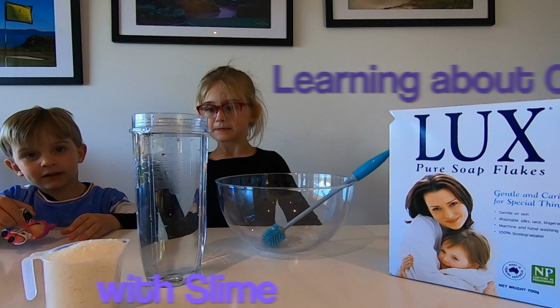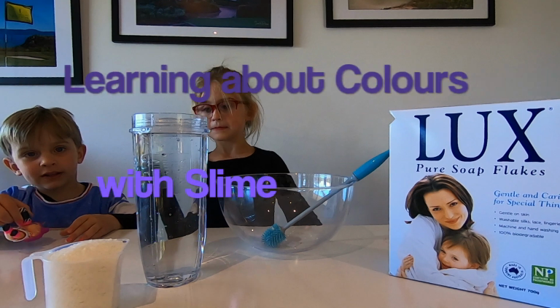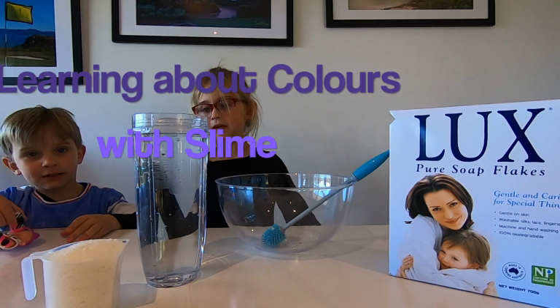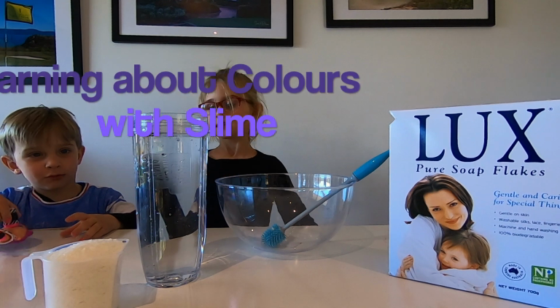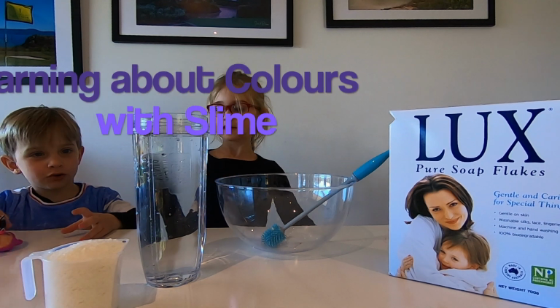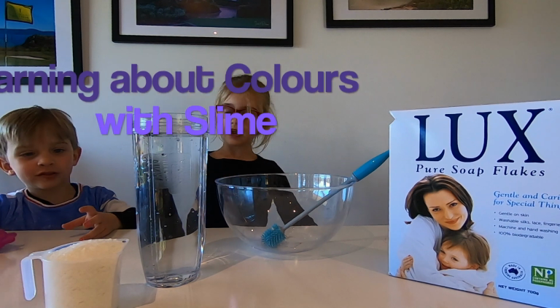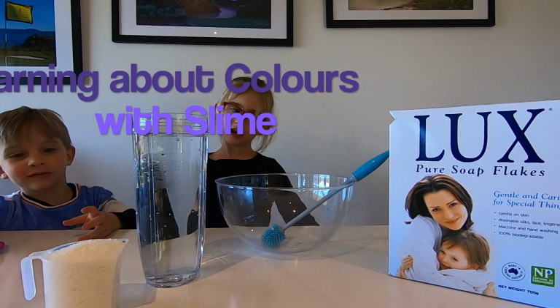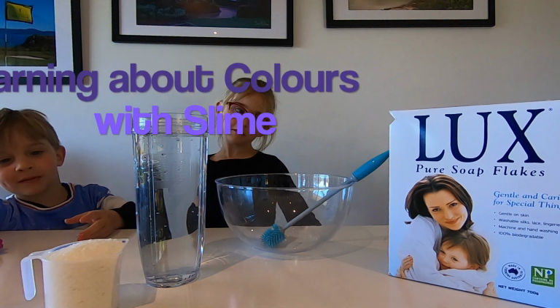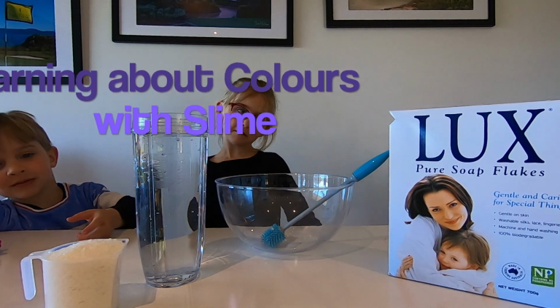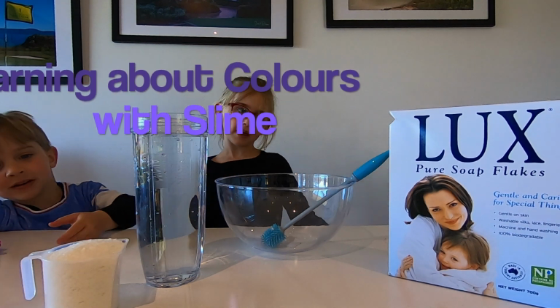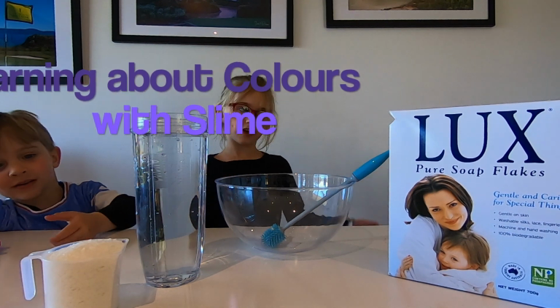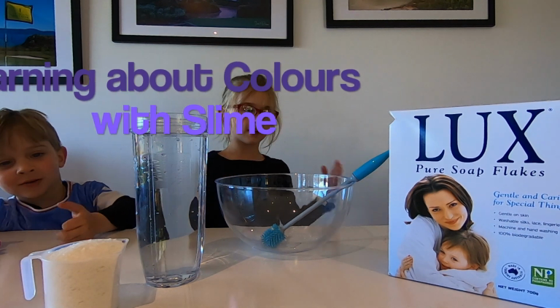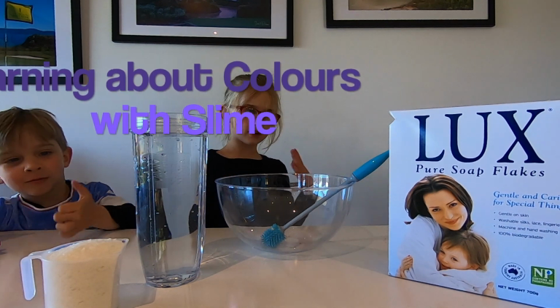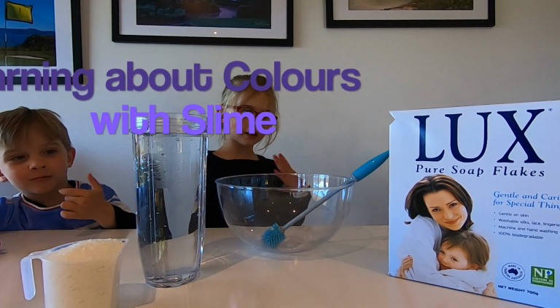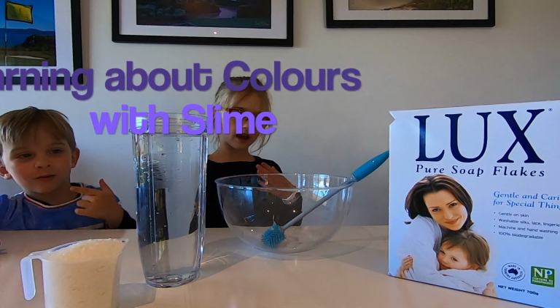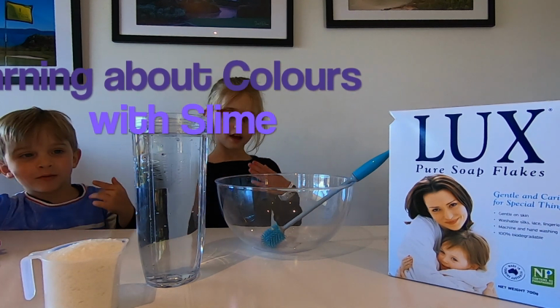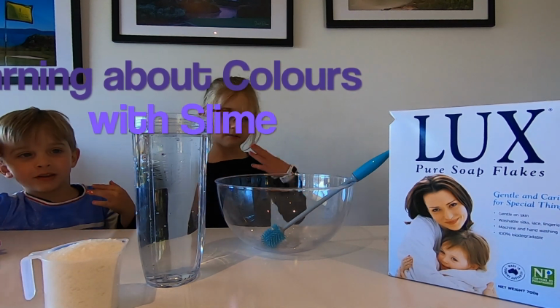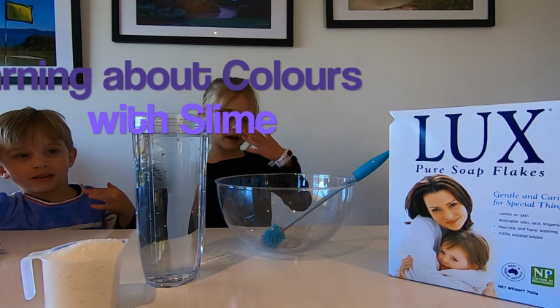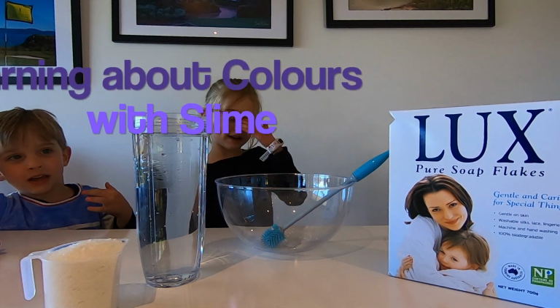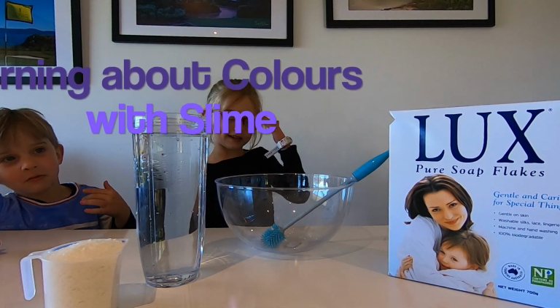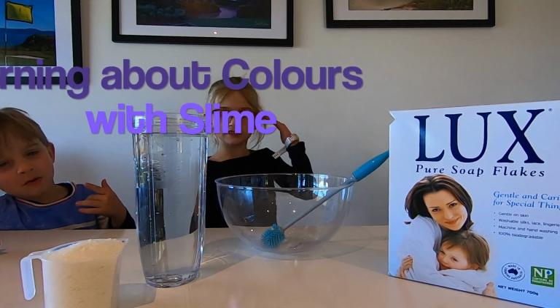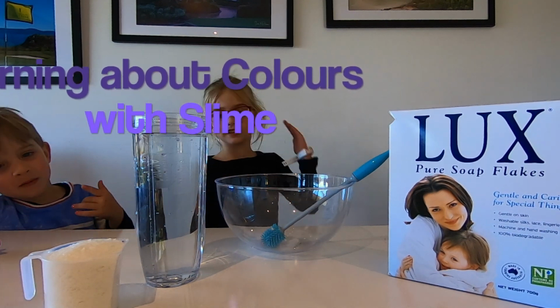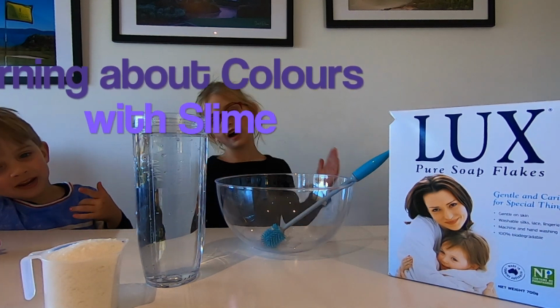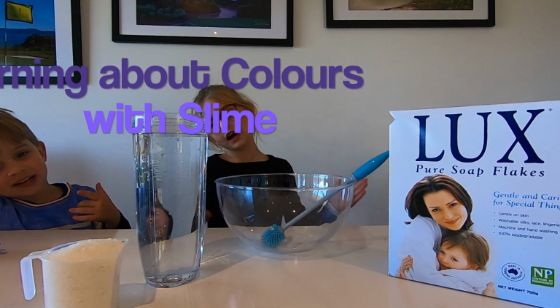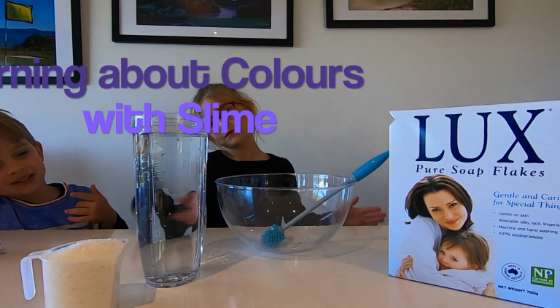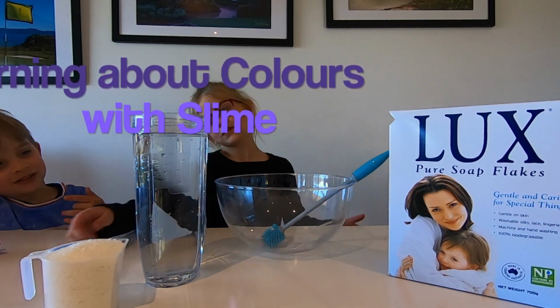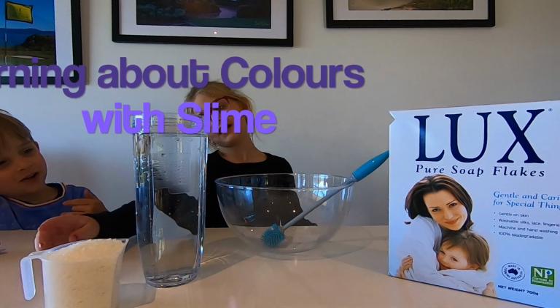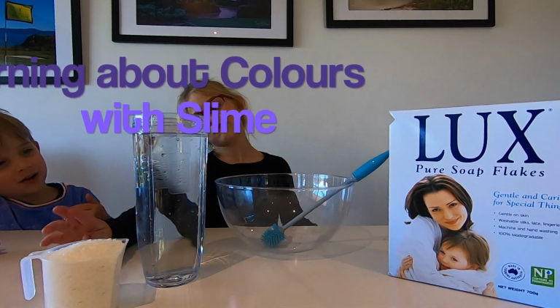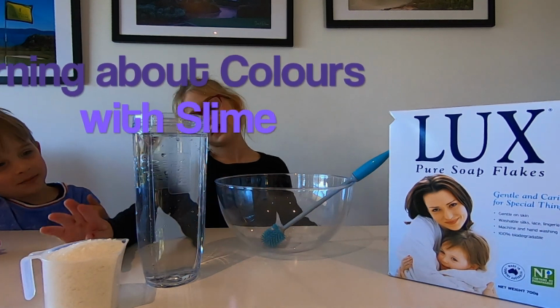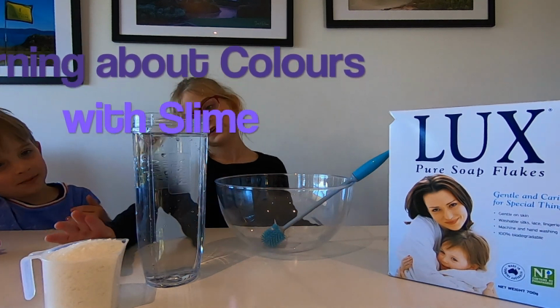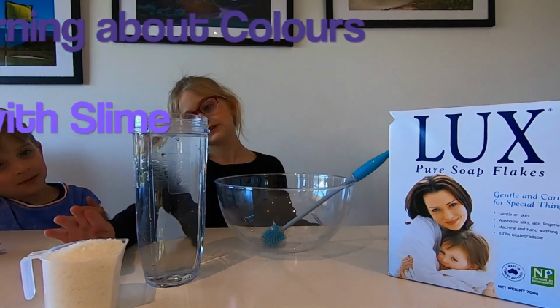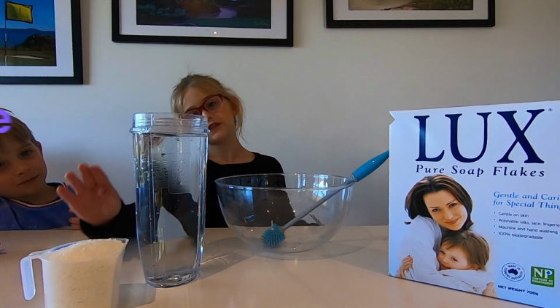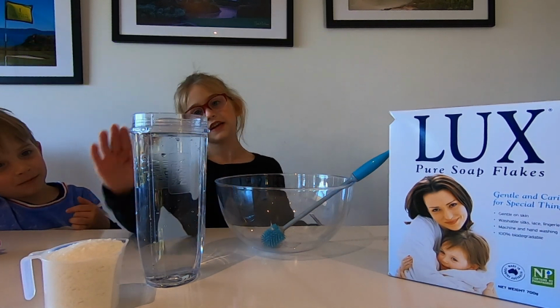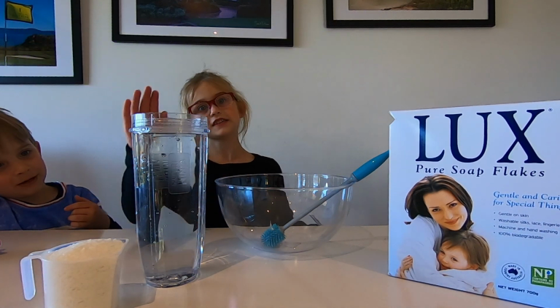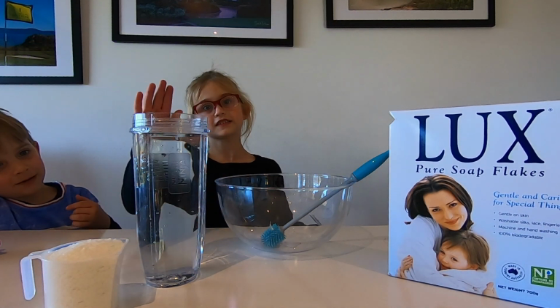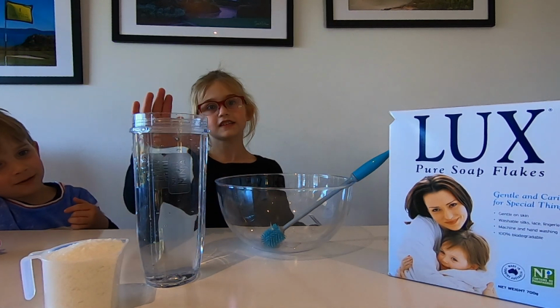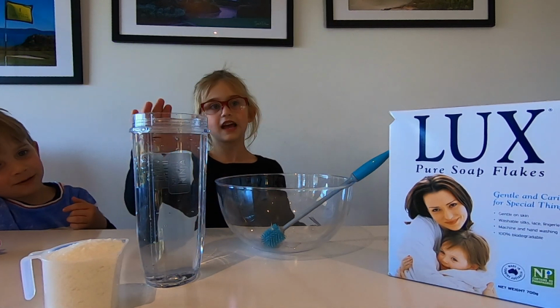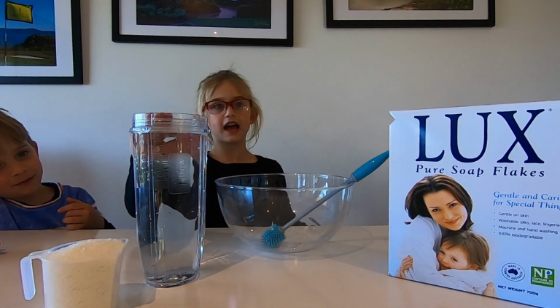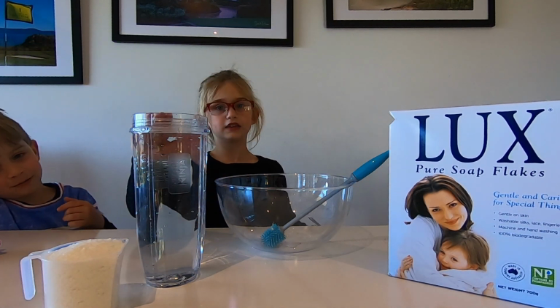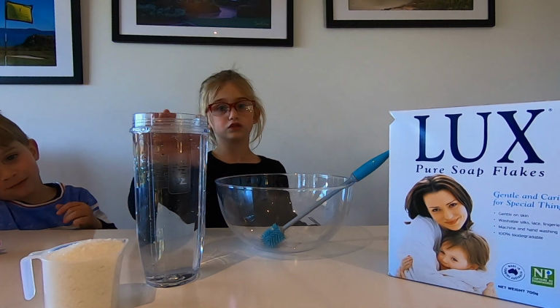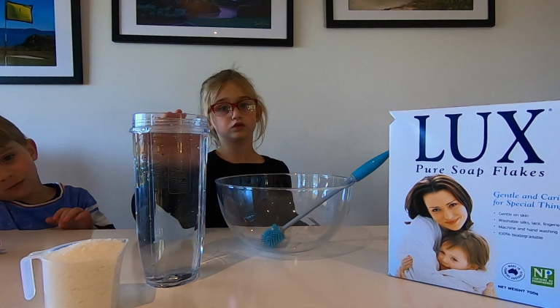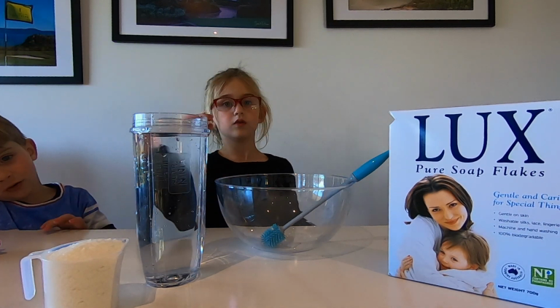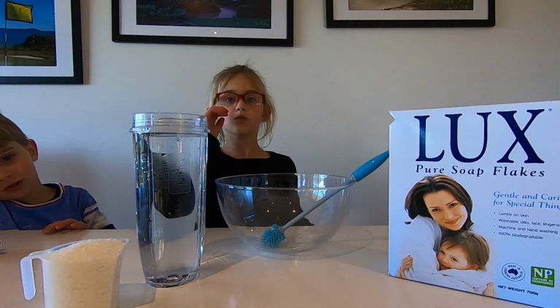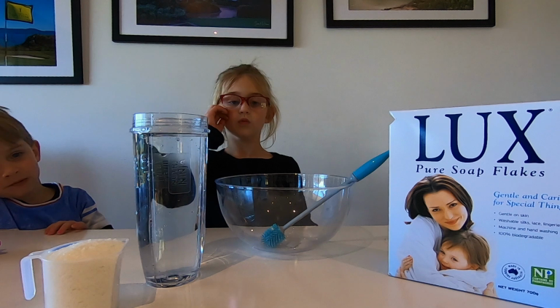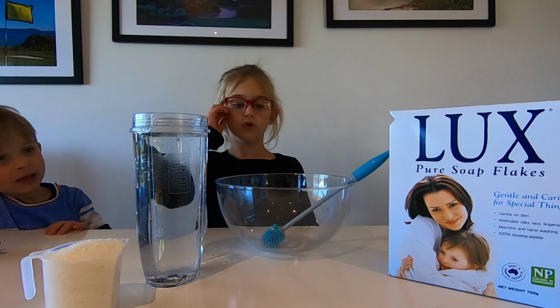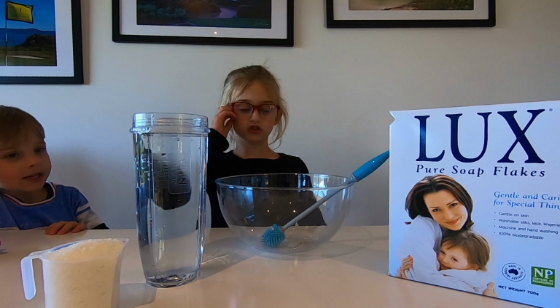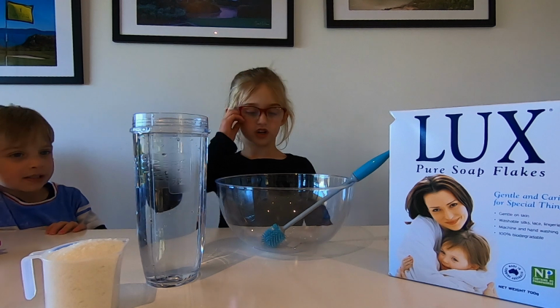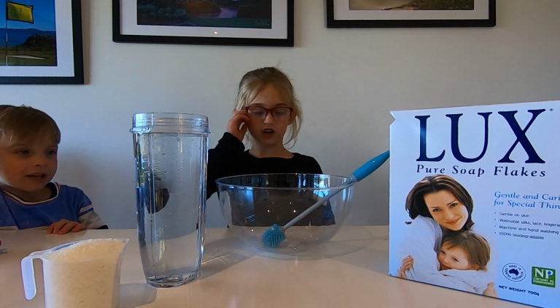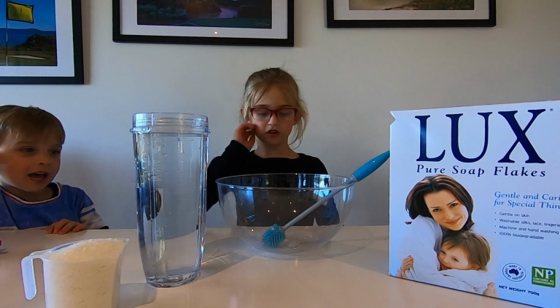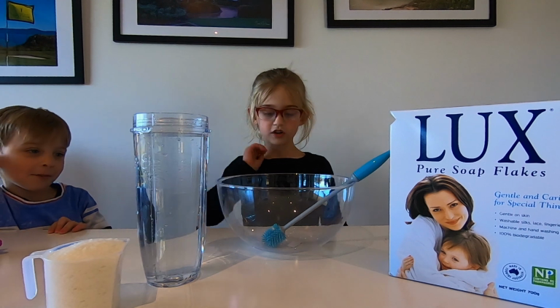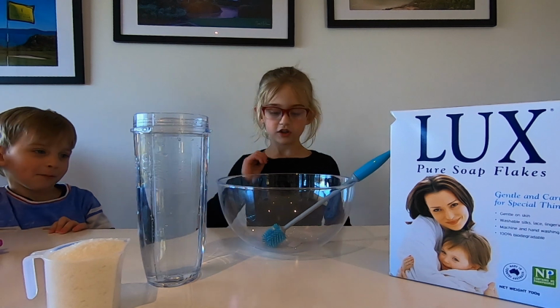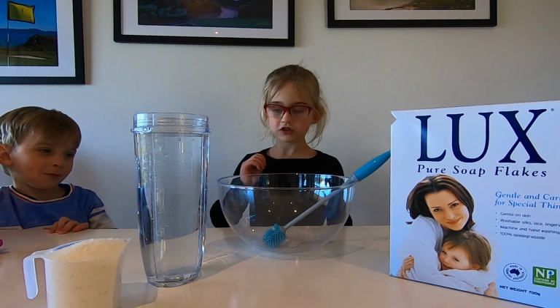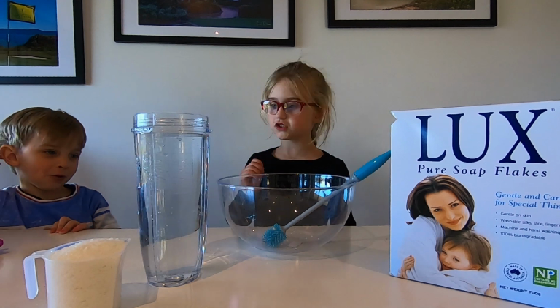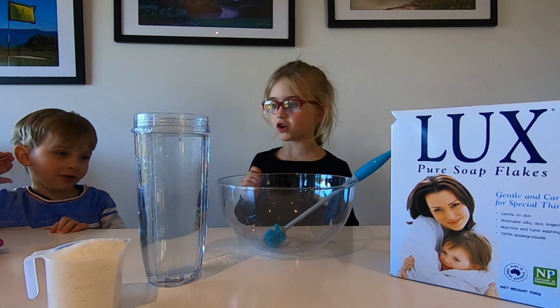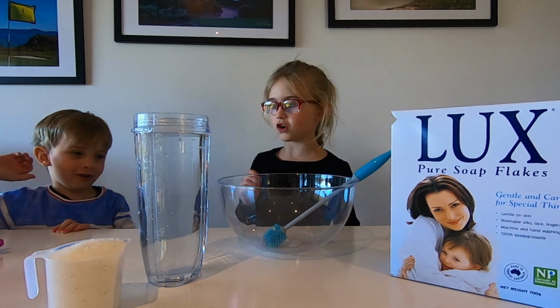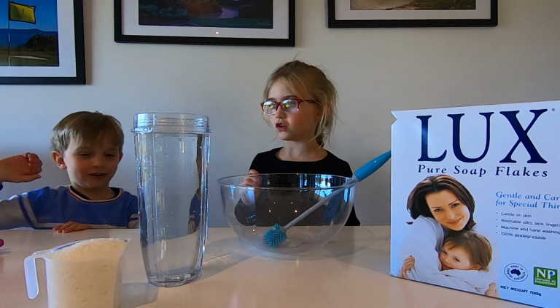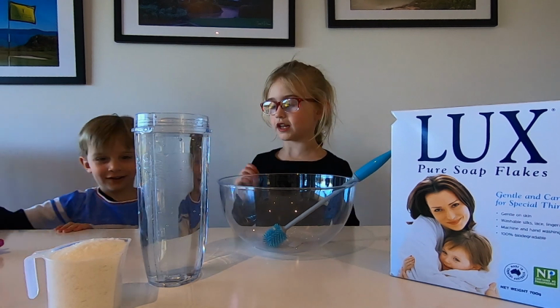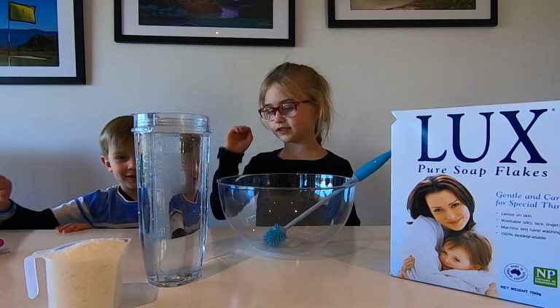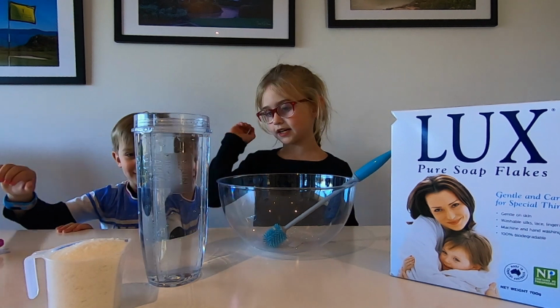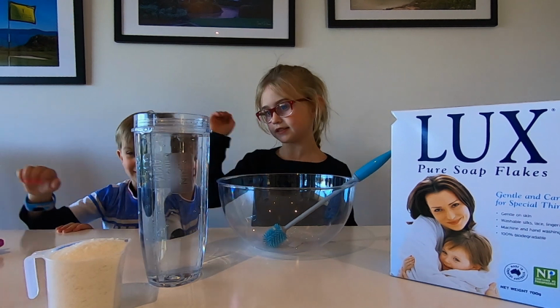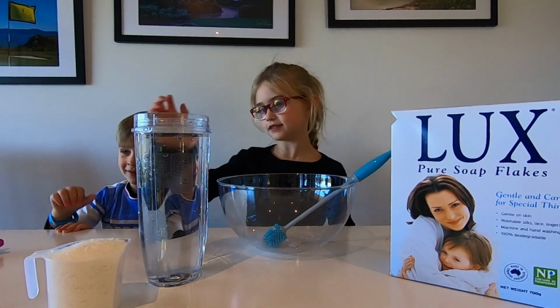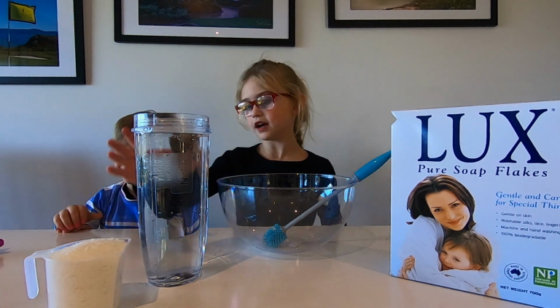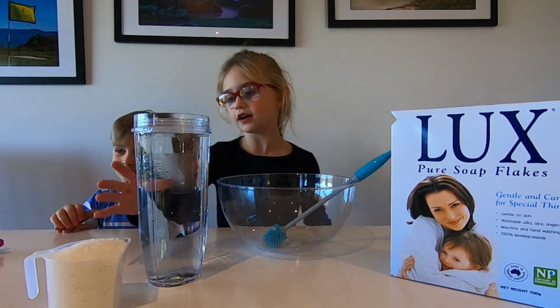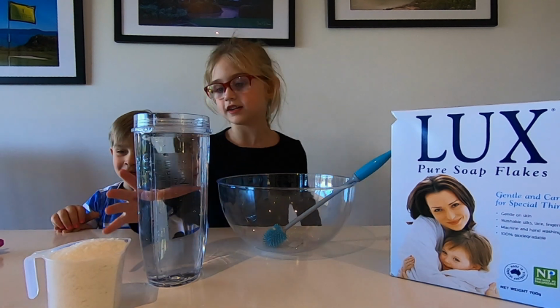Today we're making a lot of flakes and water. Let's get started.